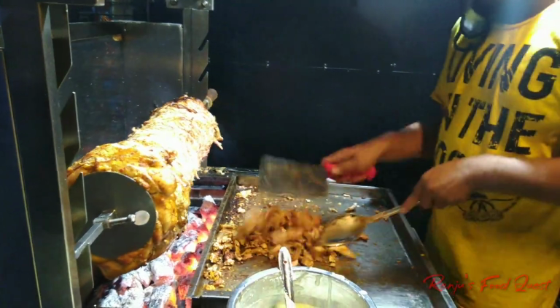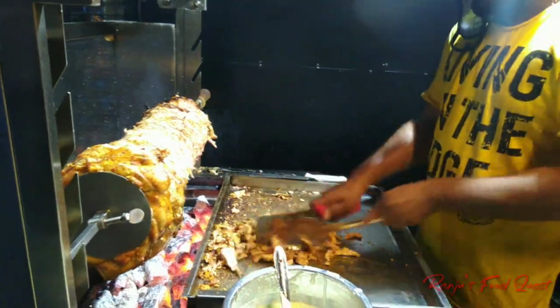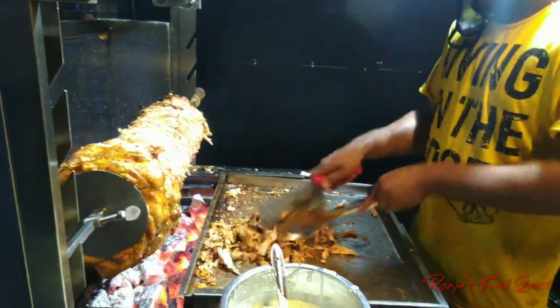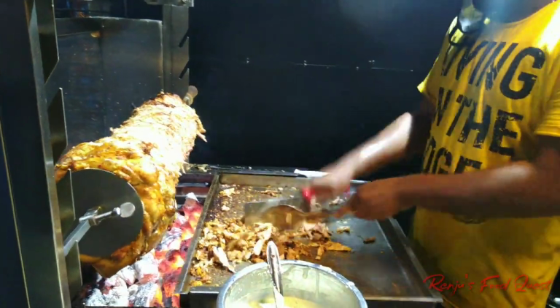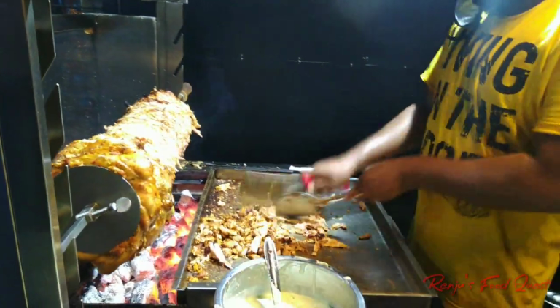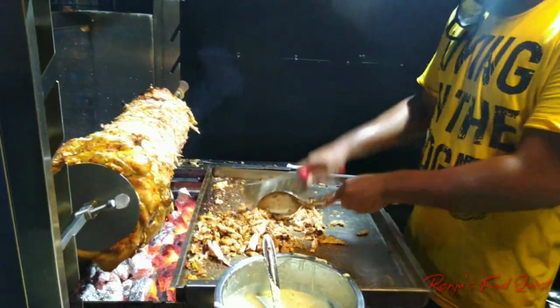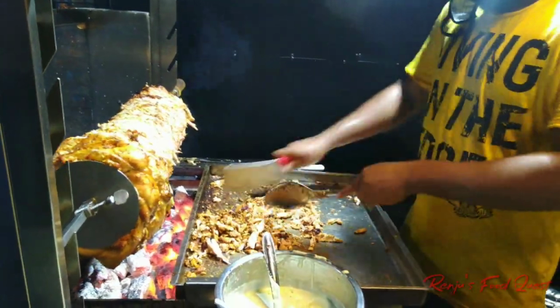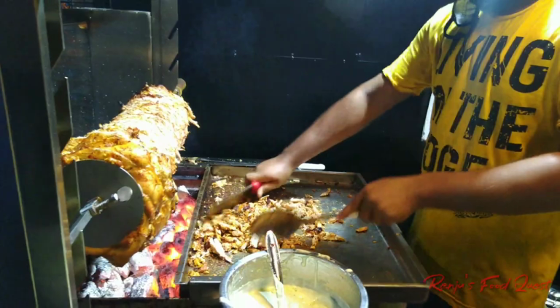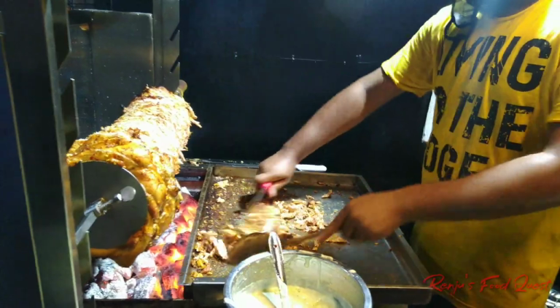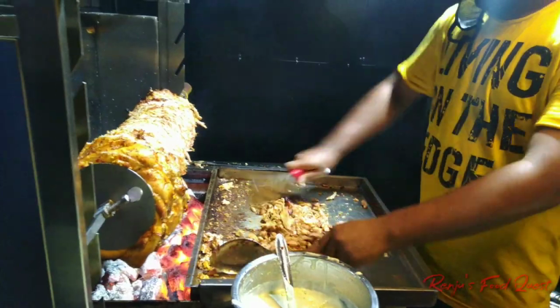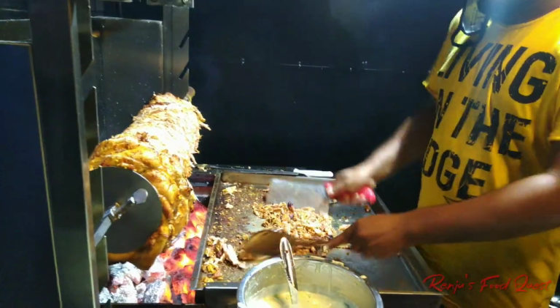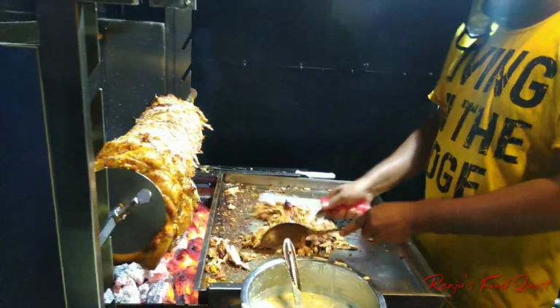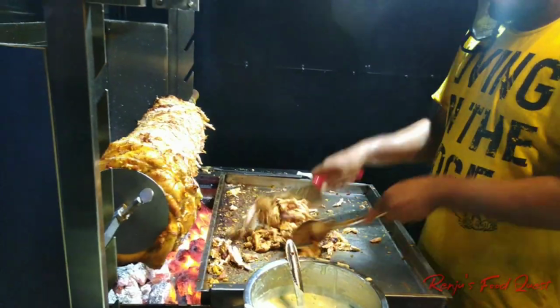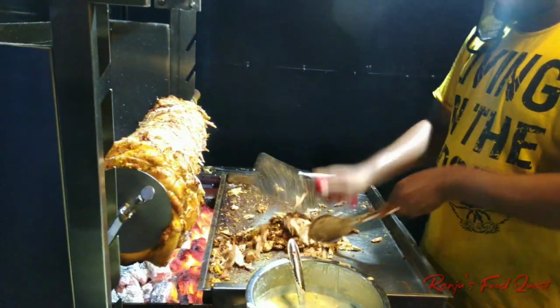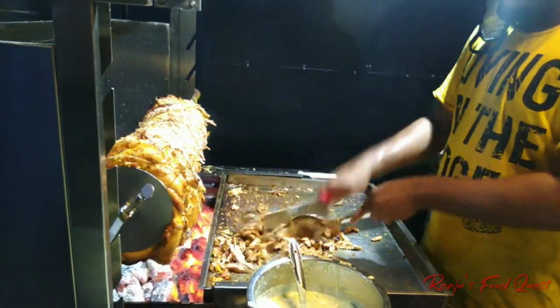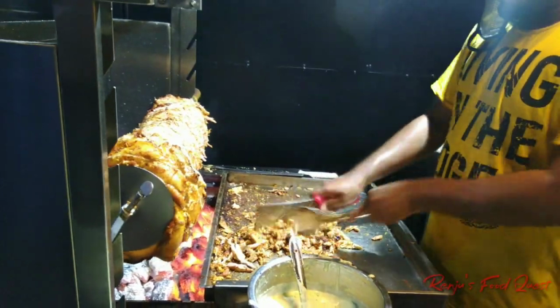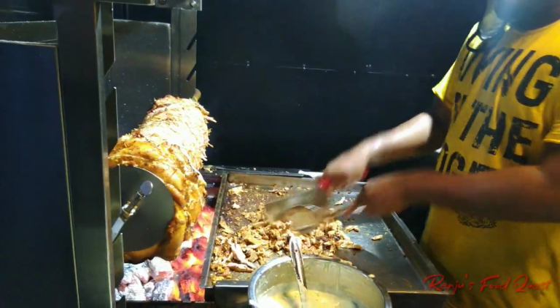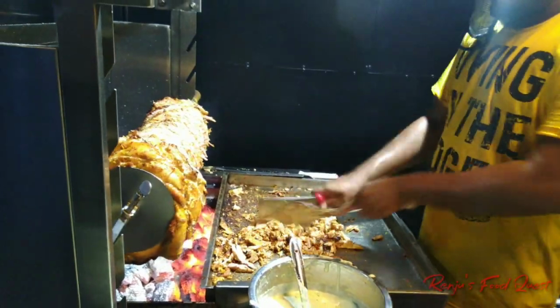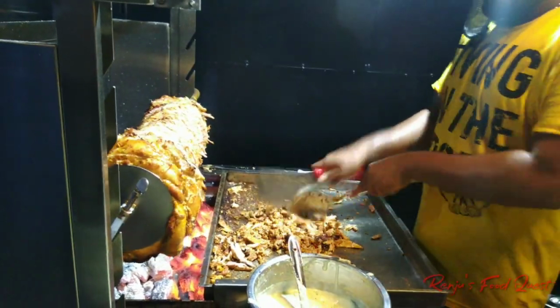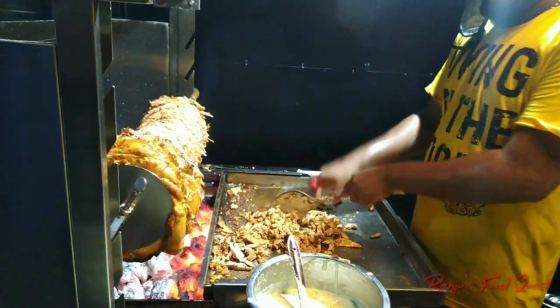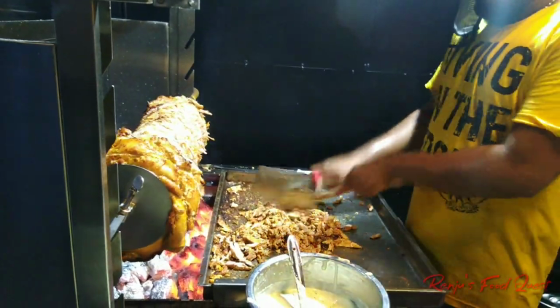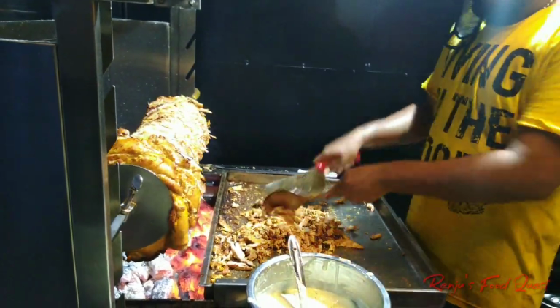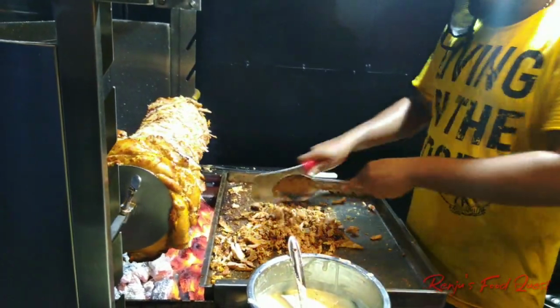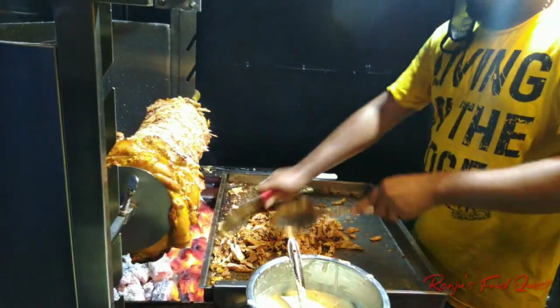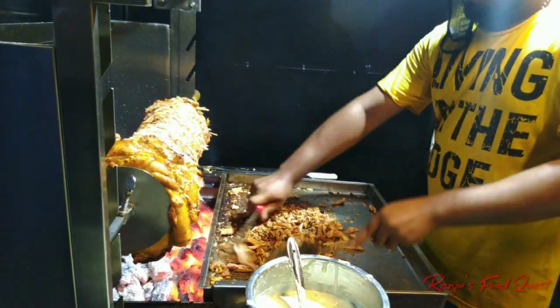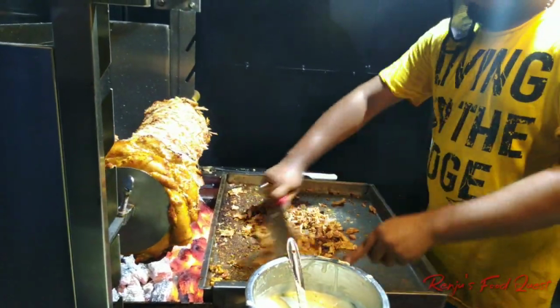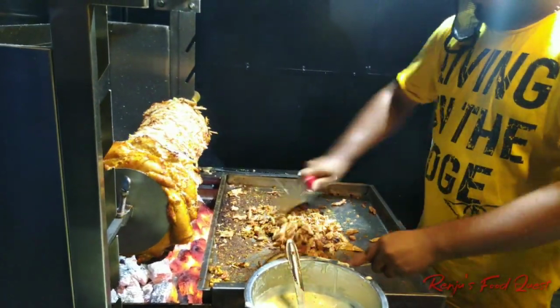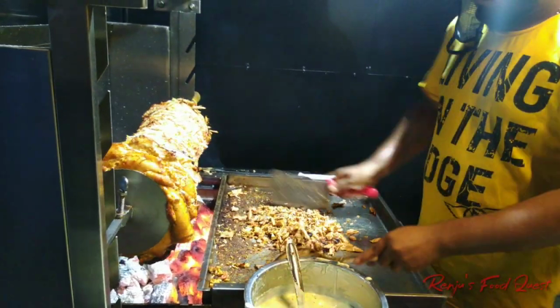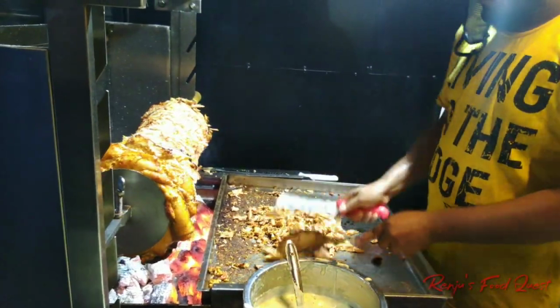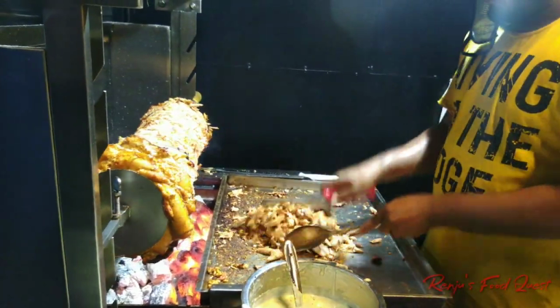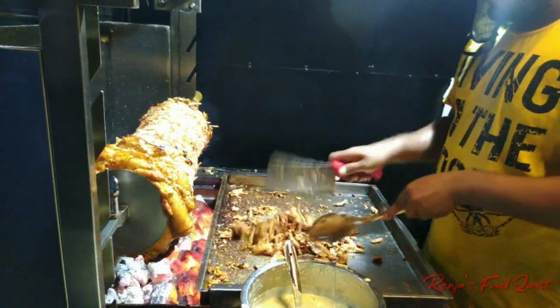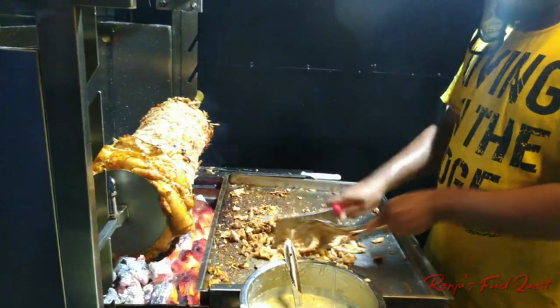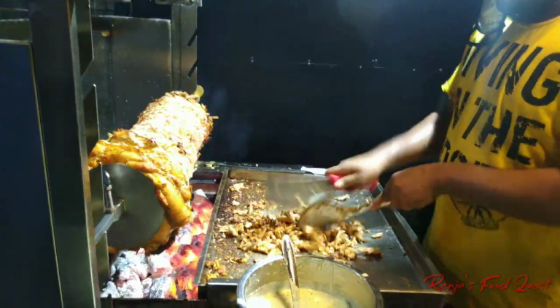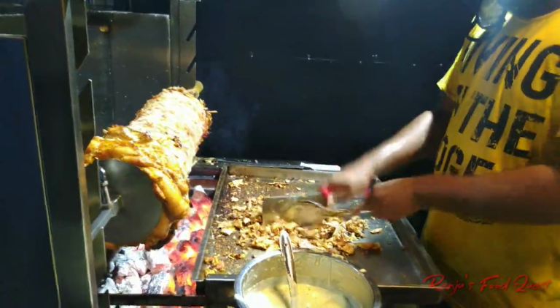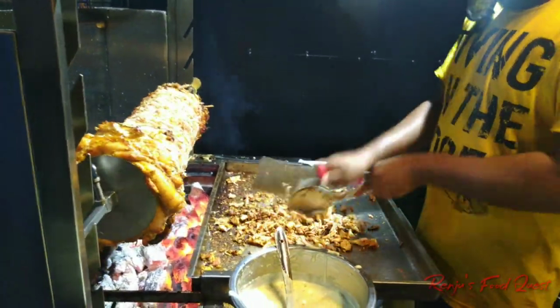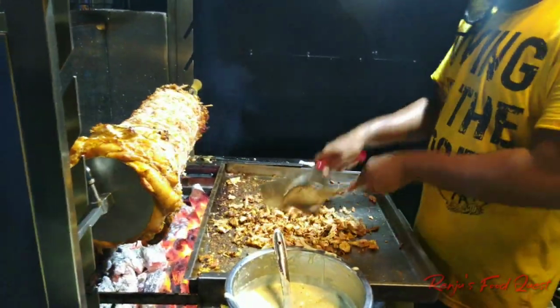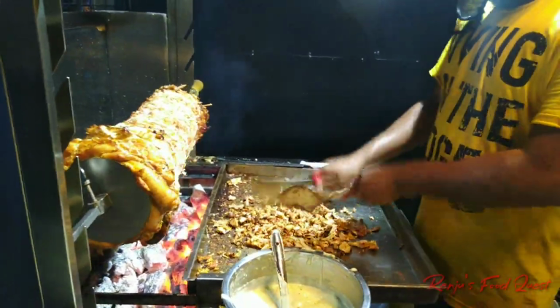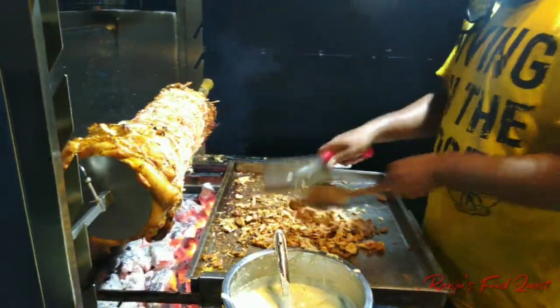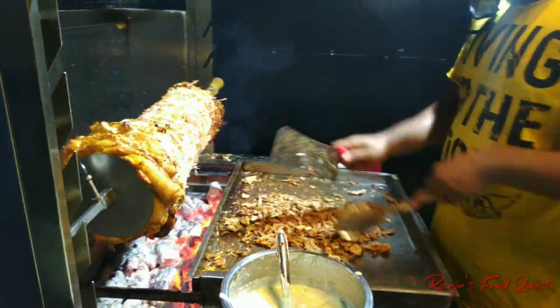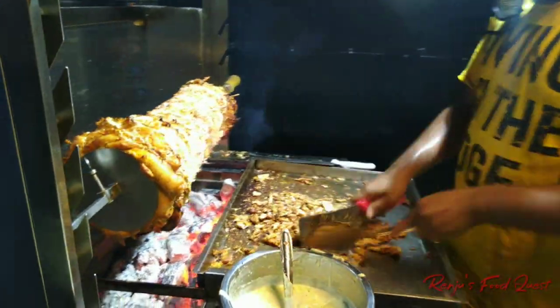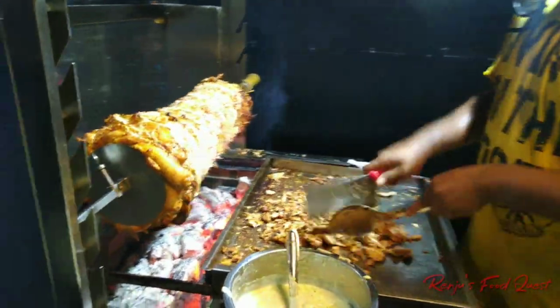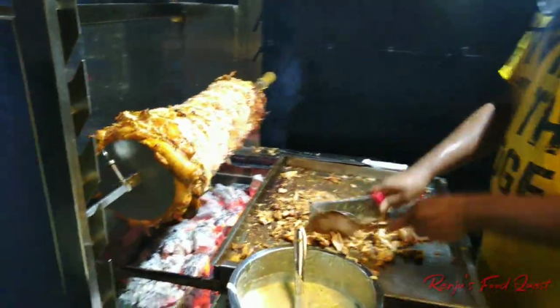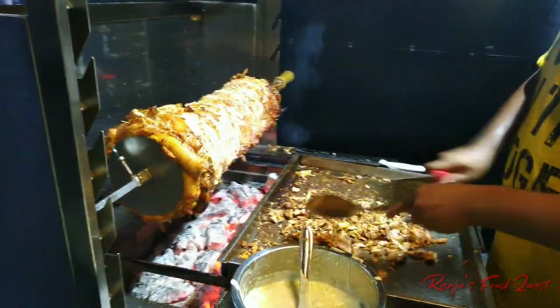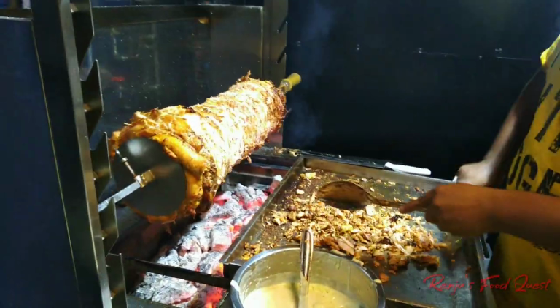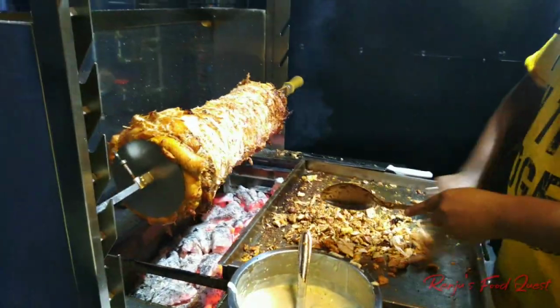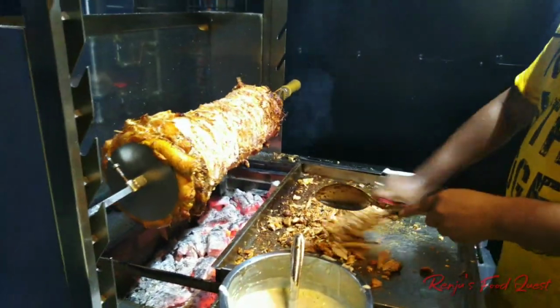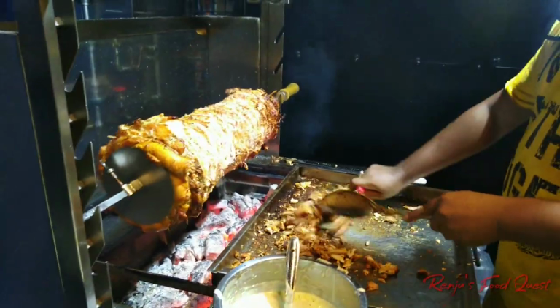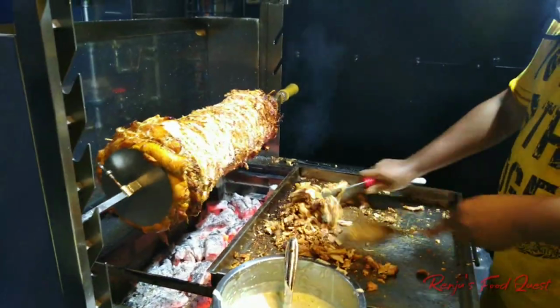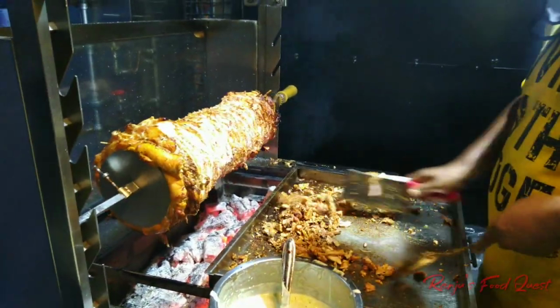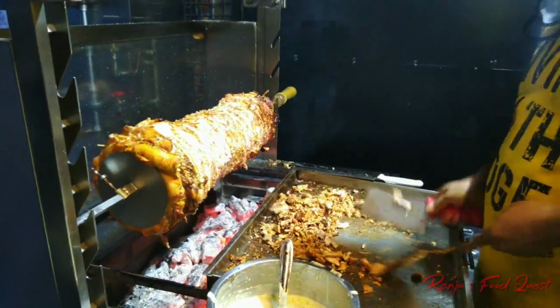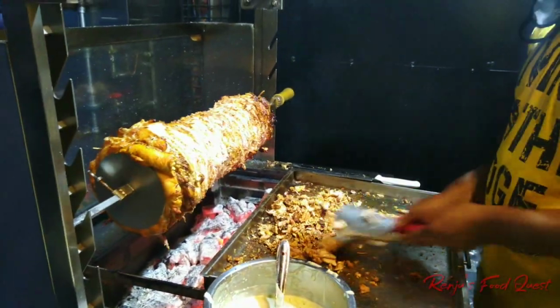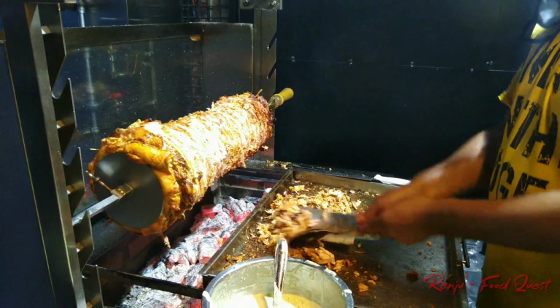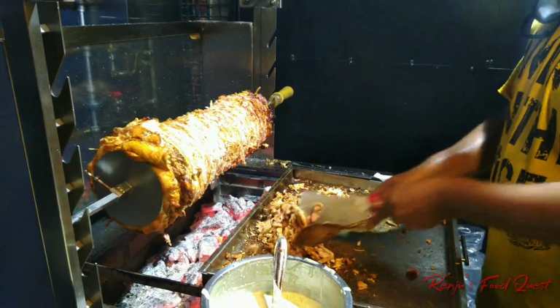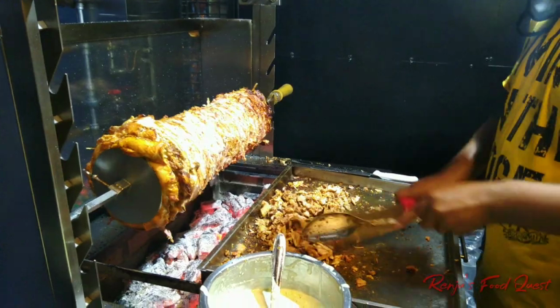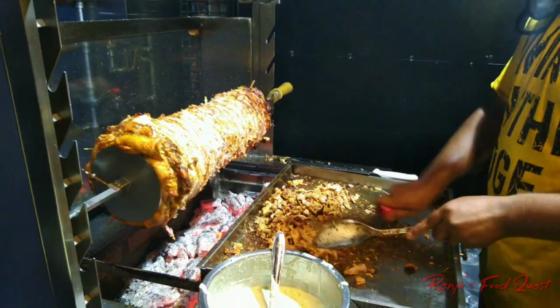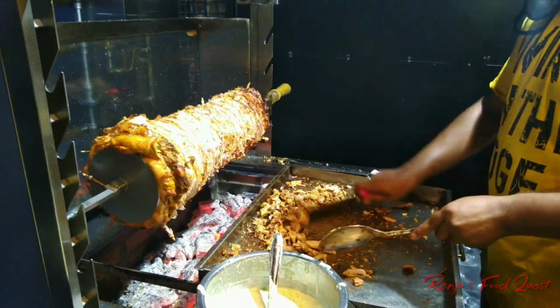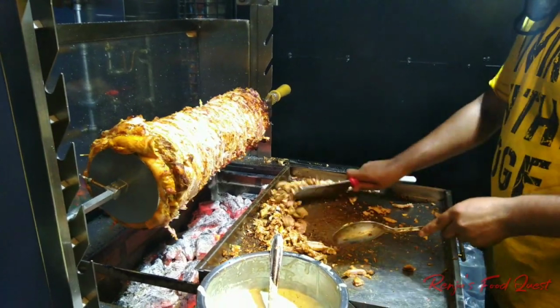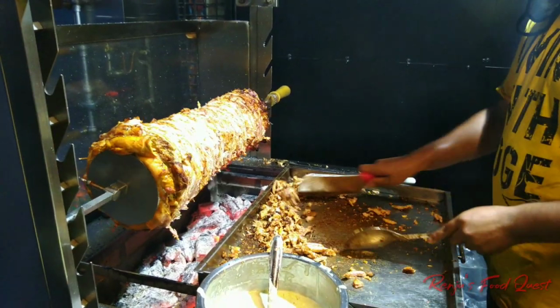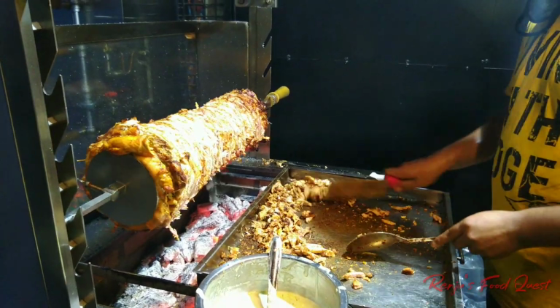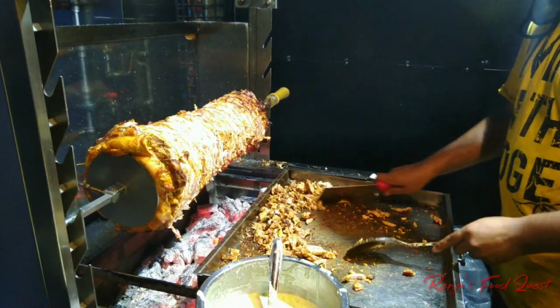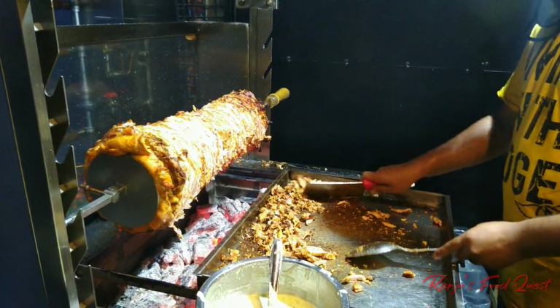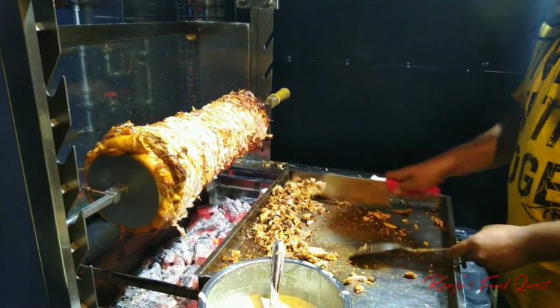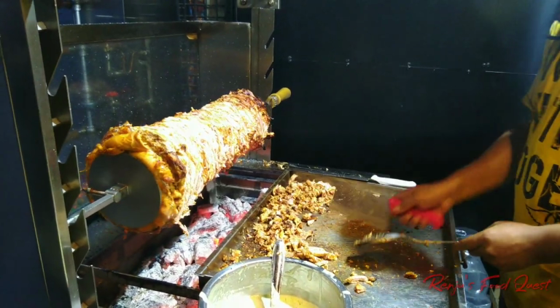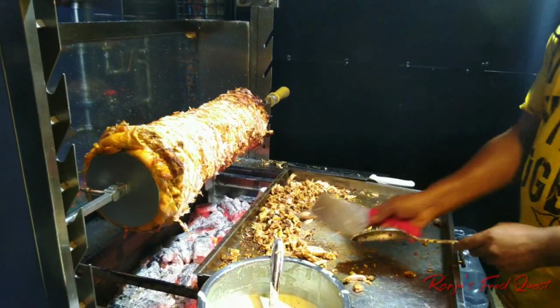I'm going to set the shawarma here. I ordered two plate shawarma. I ordered a plate shawarma in Arabic kuboos.